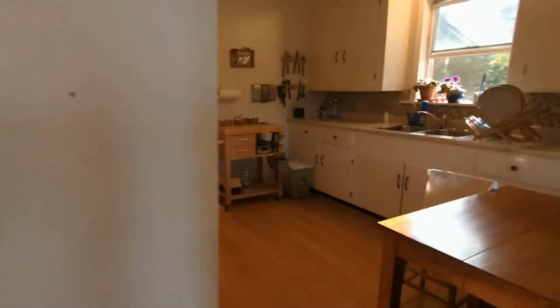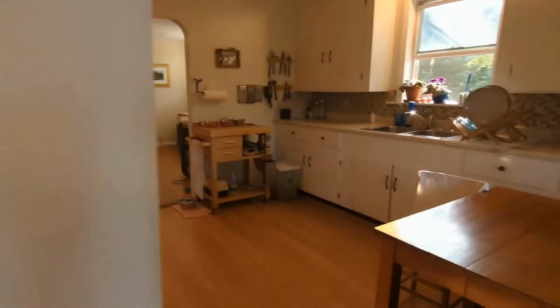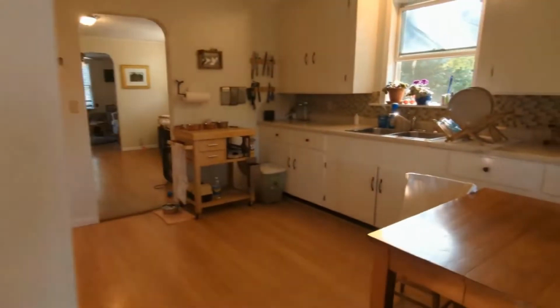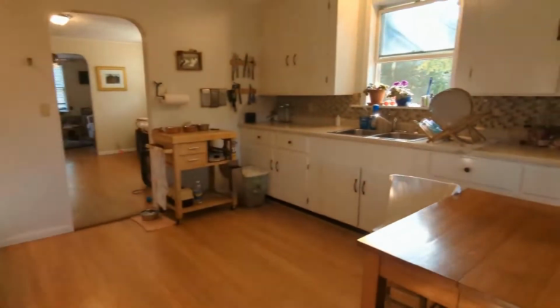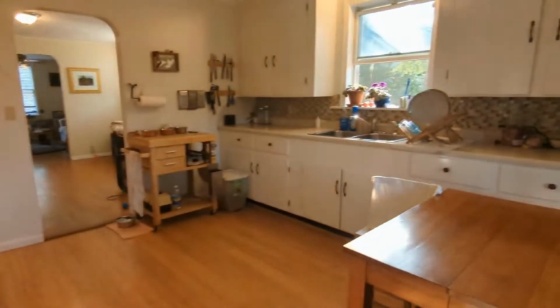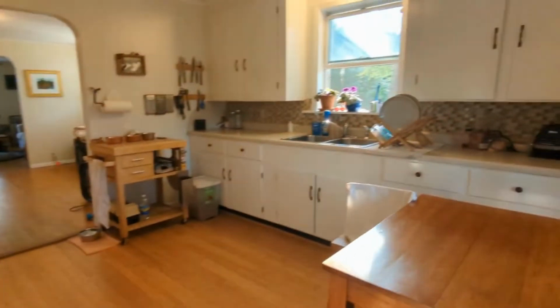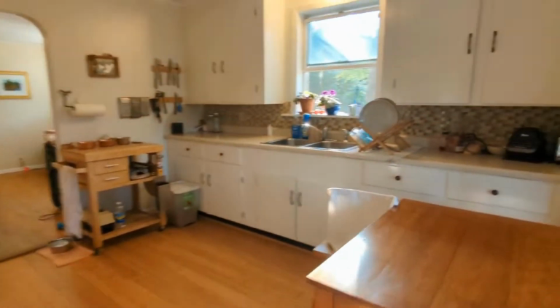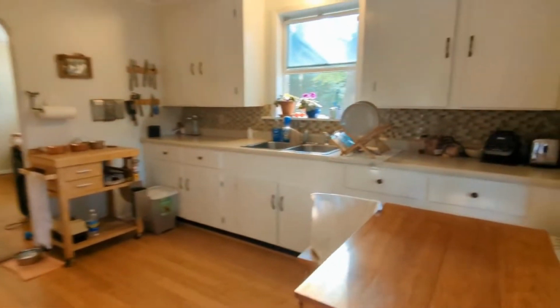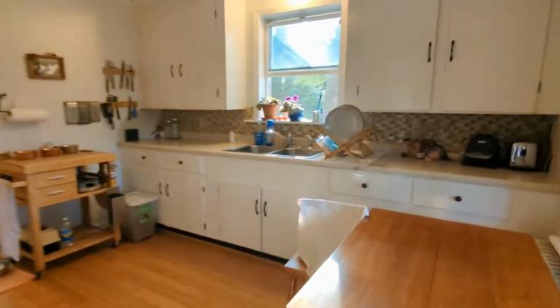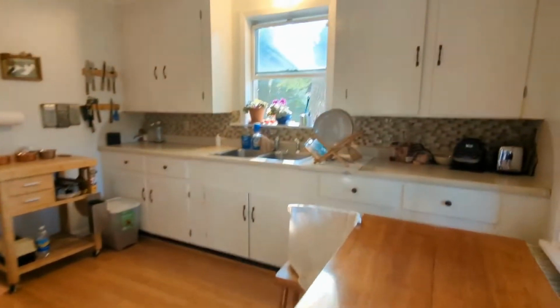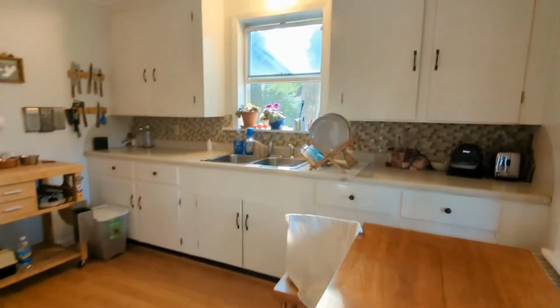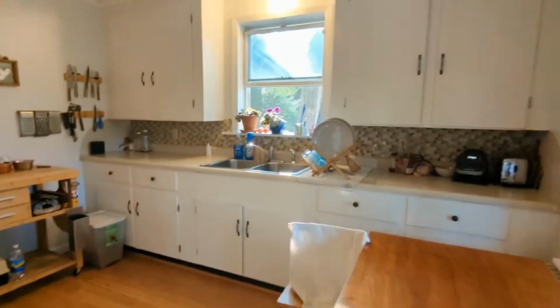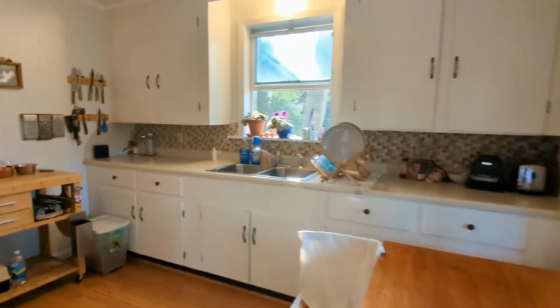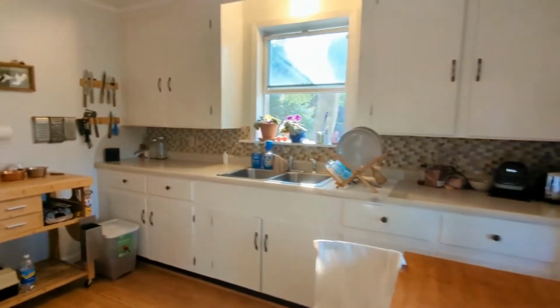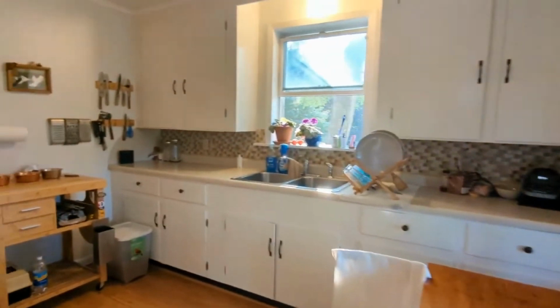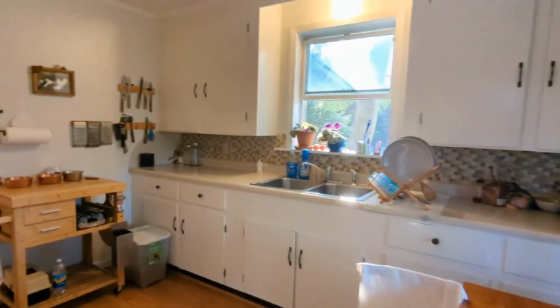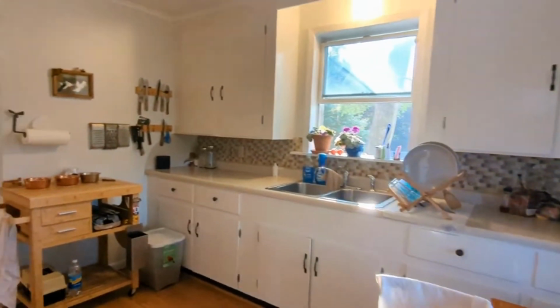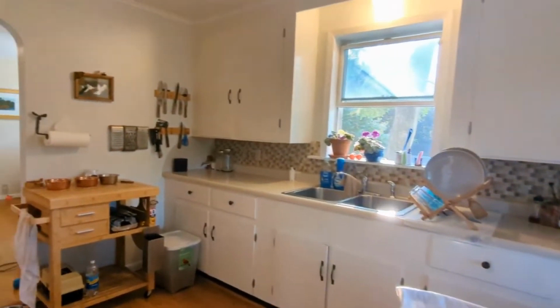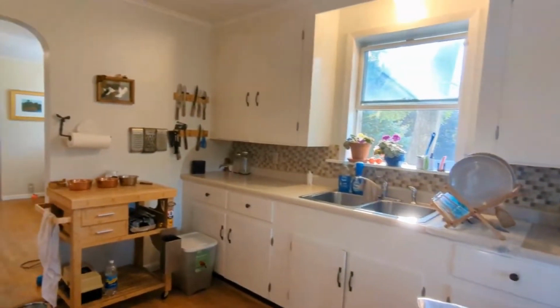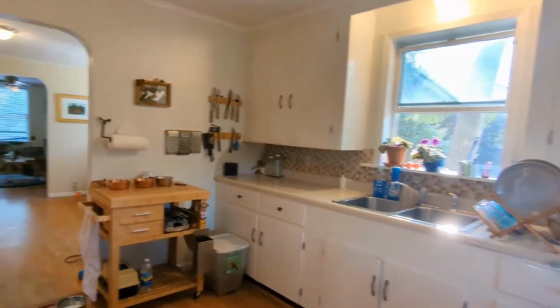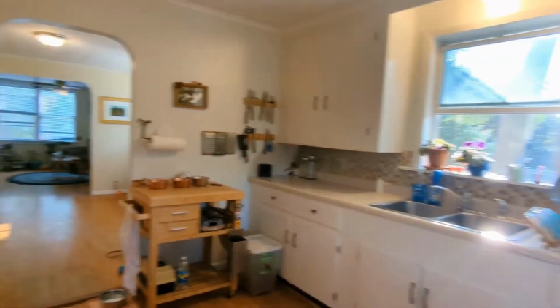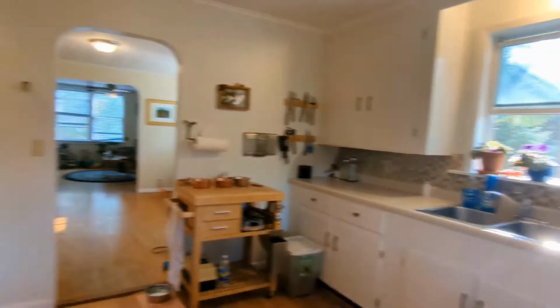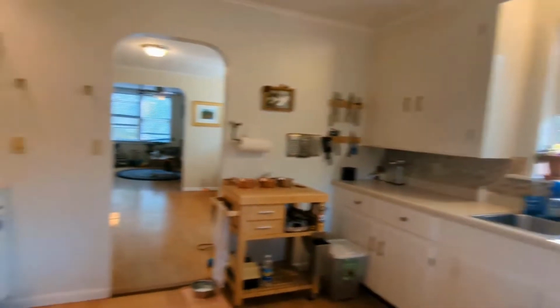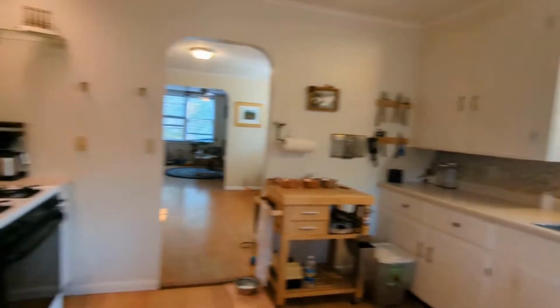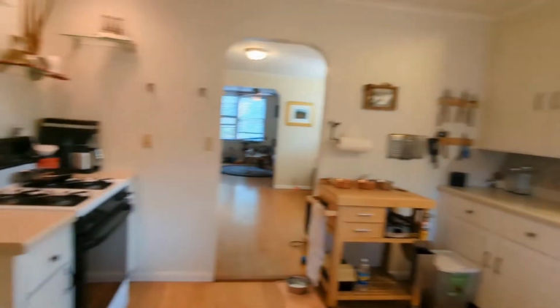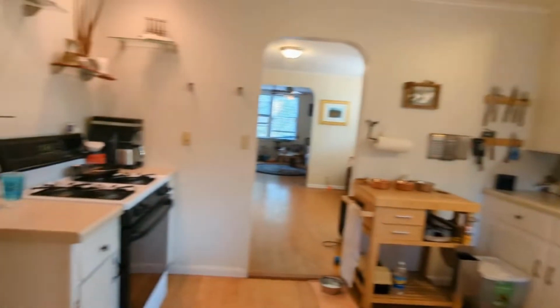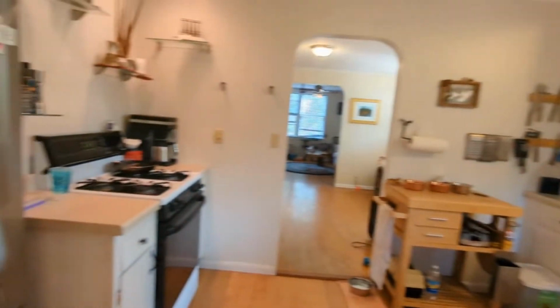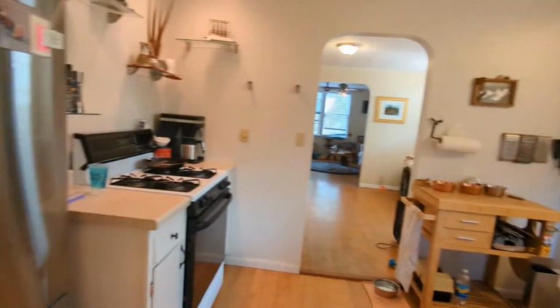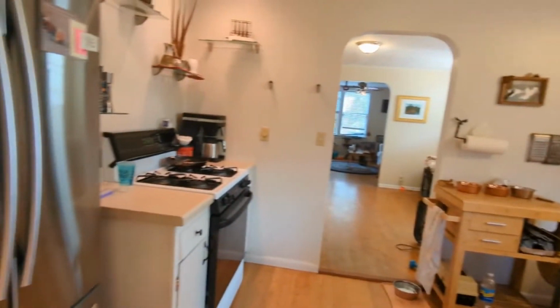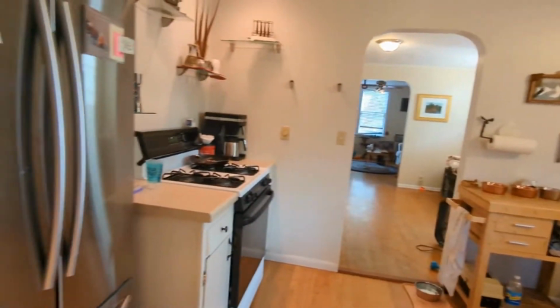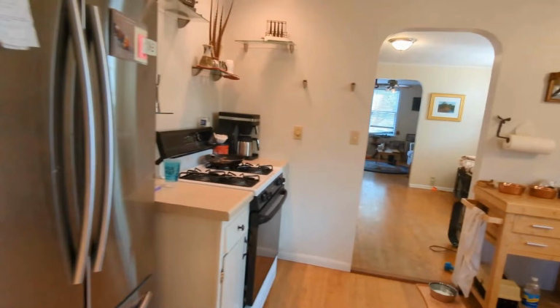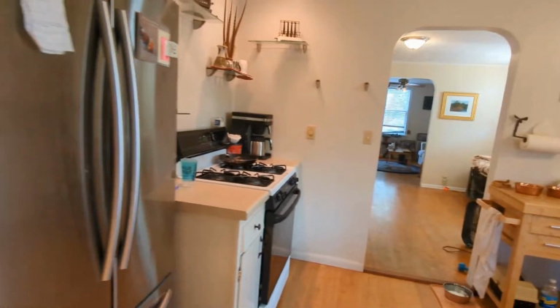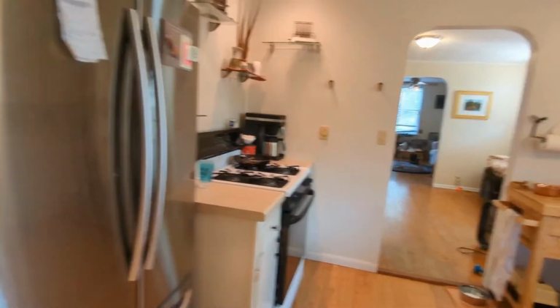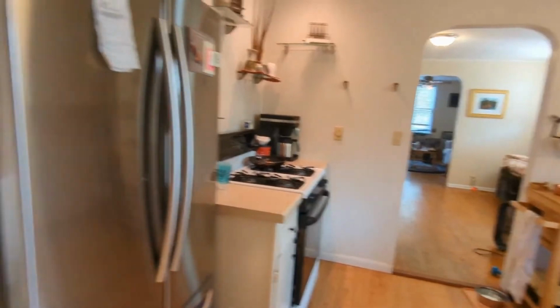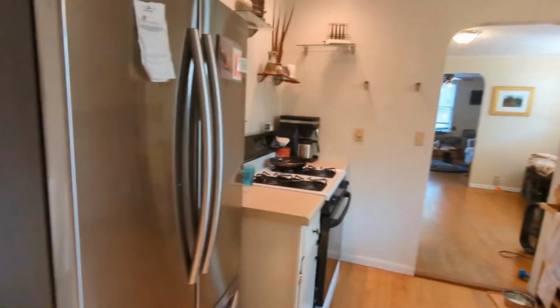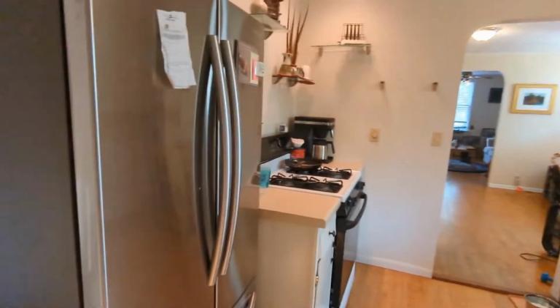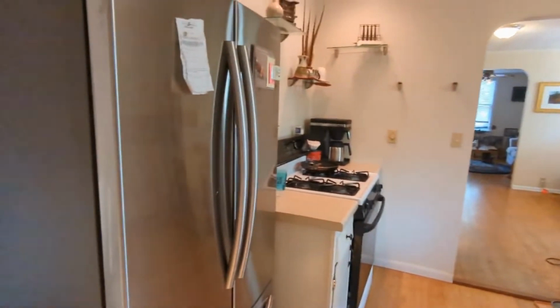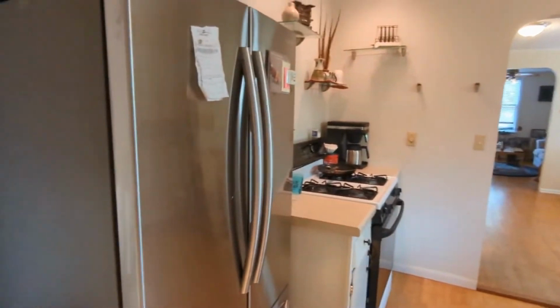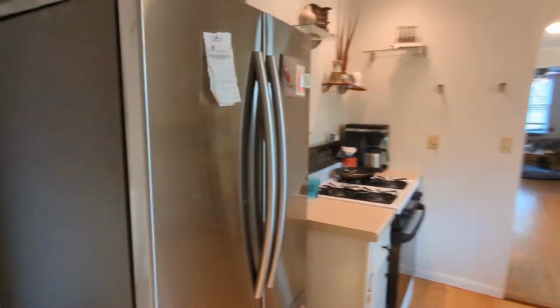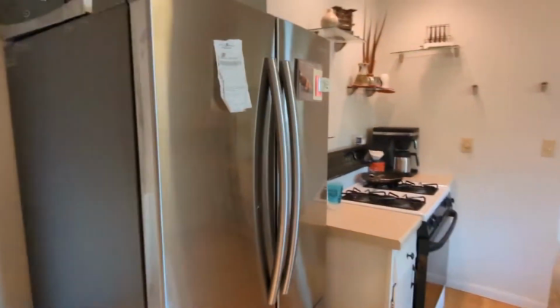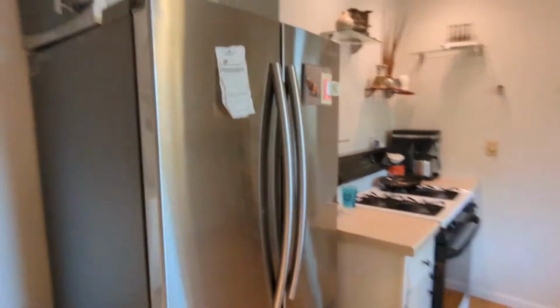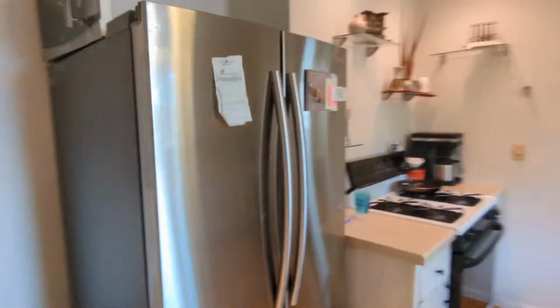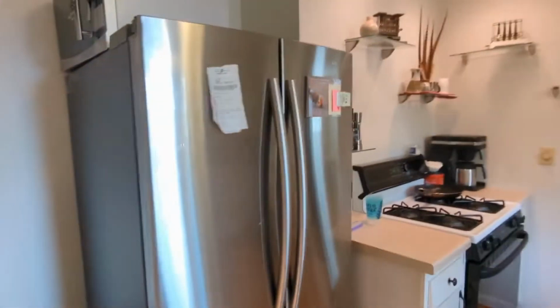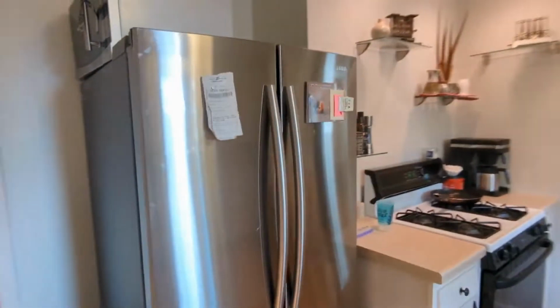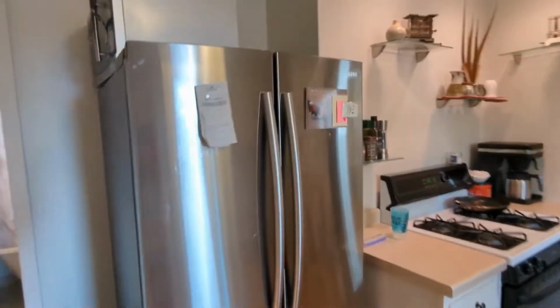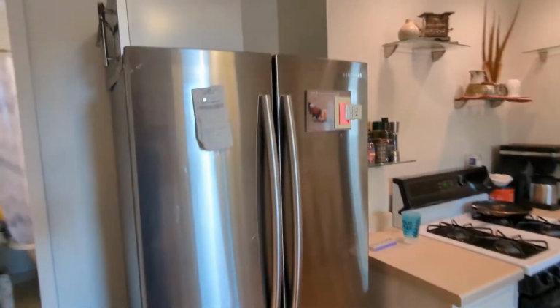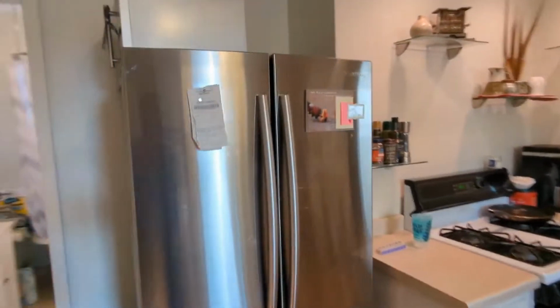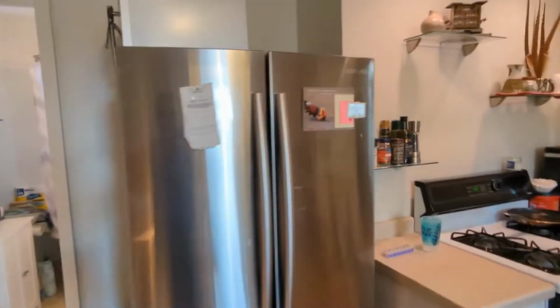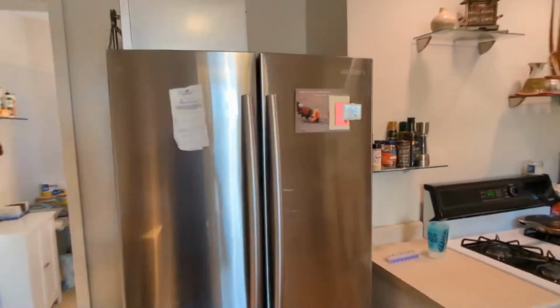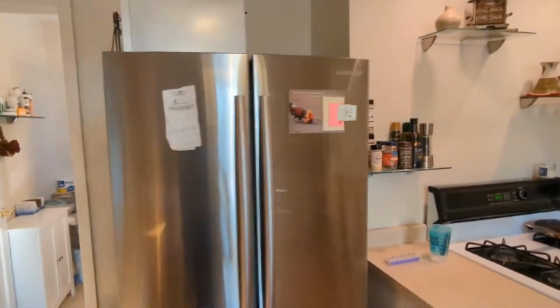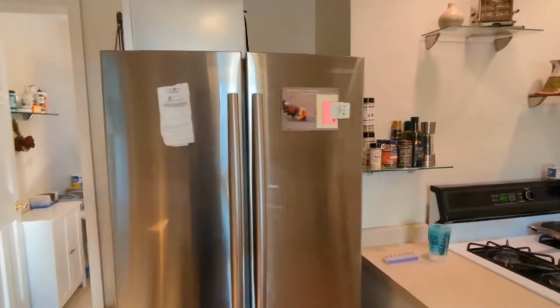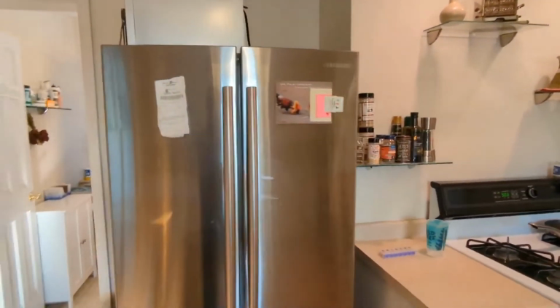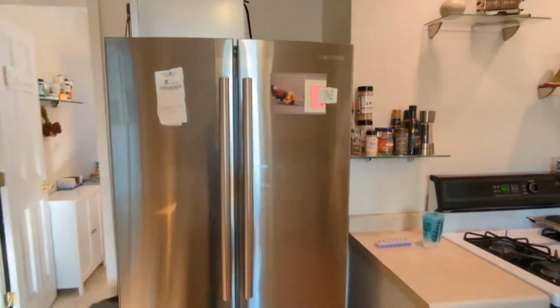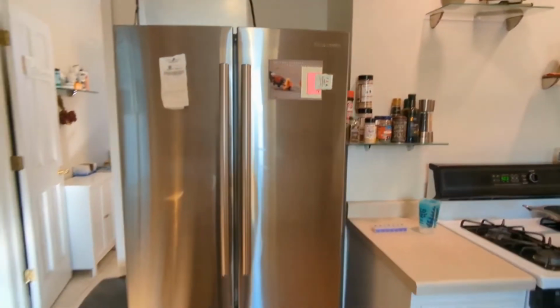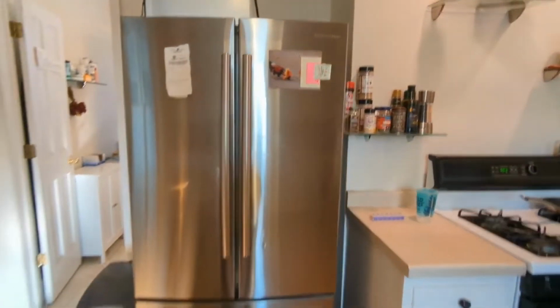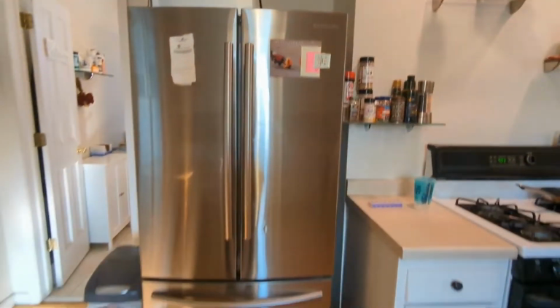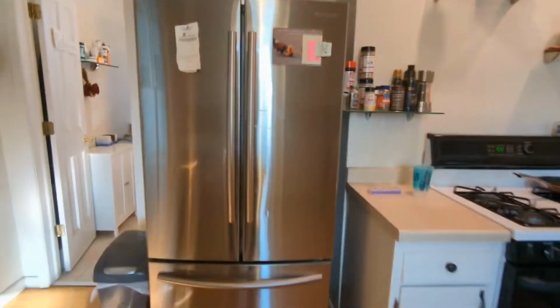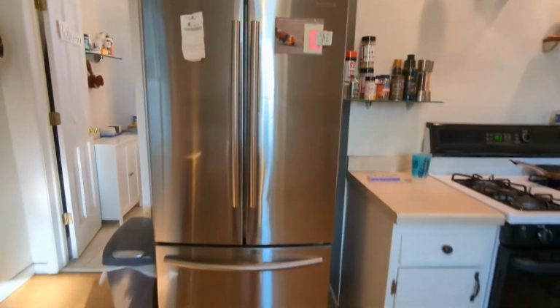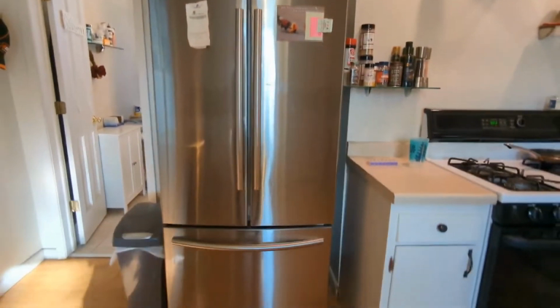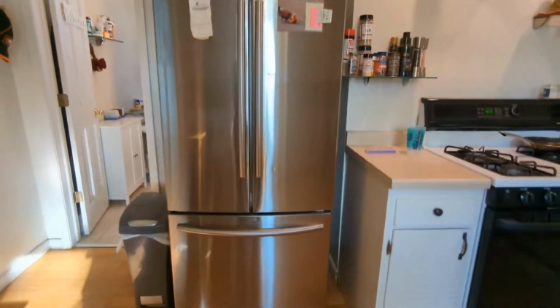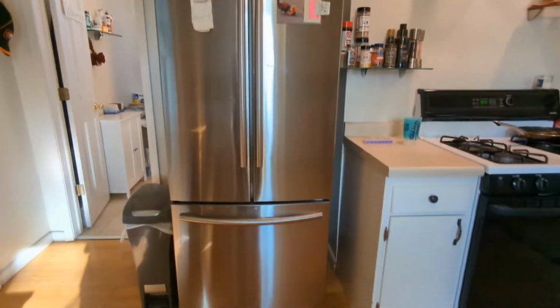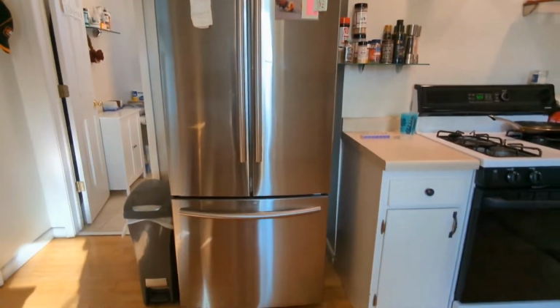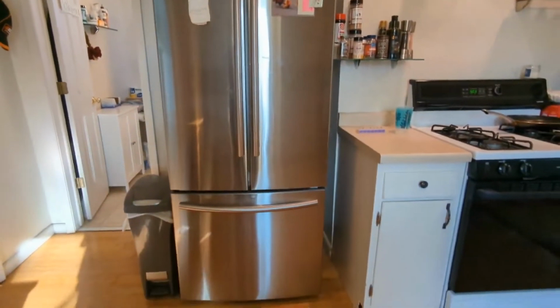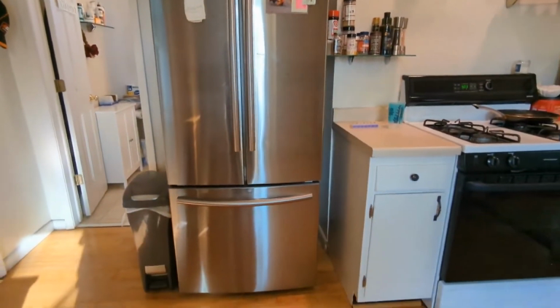Upon entering, you come into the eat-in kitchen that boasts double sinks, ample cabinetry, and major appliances.